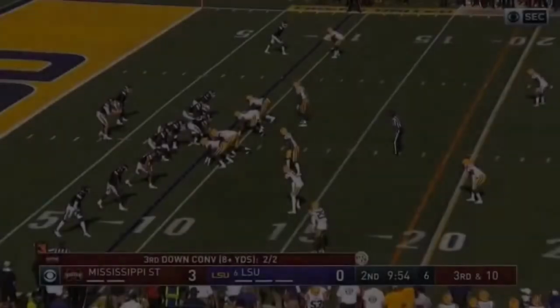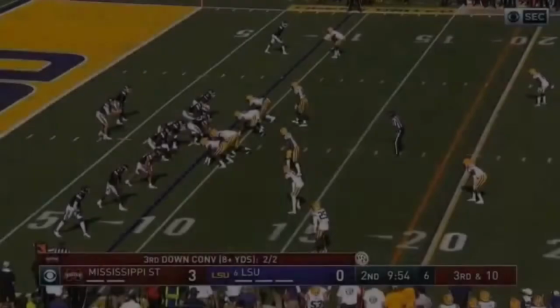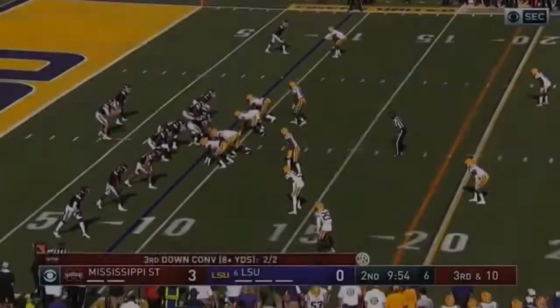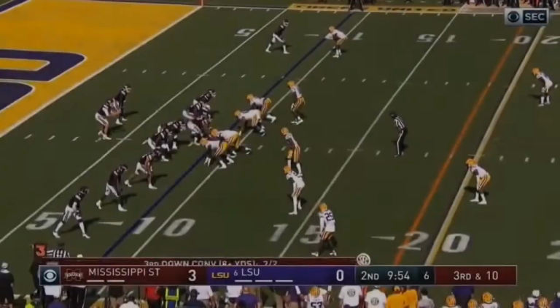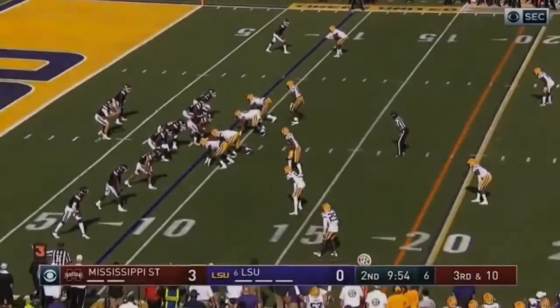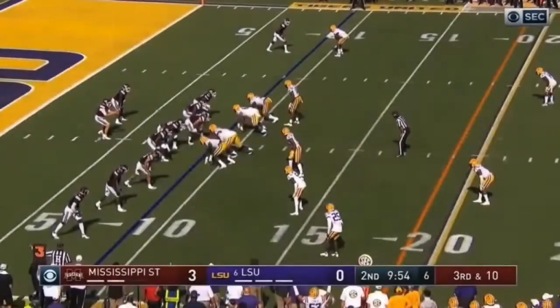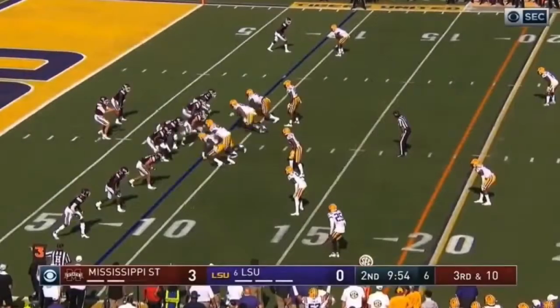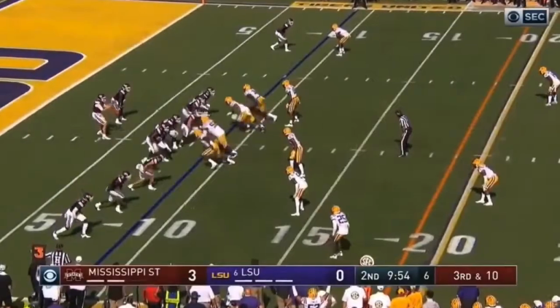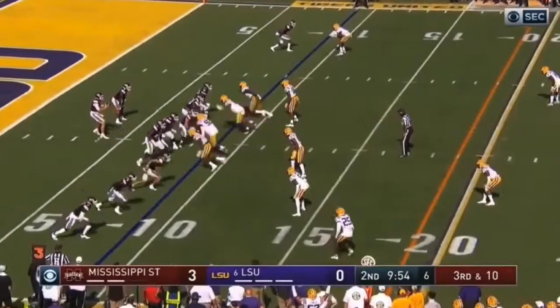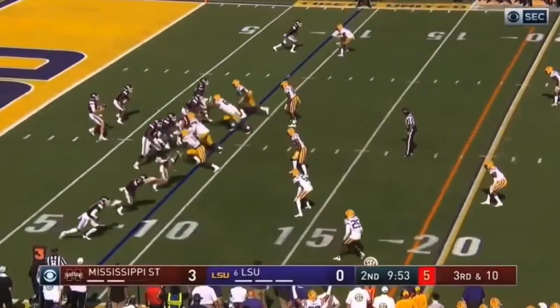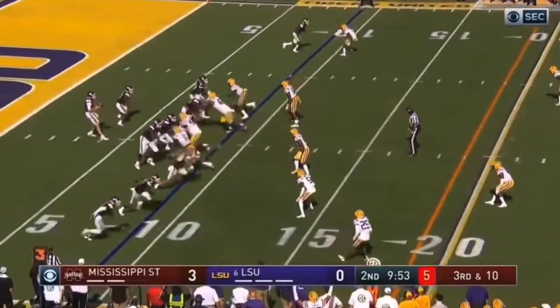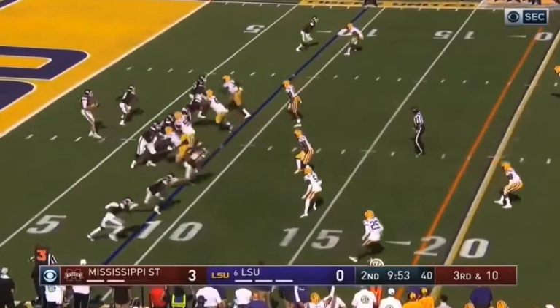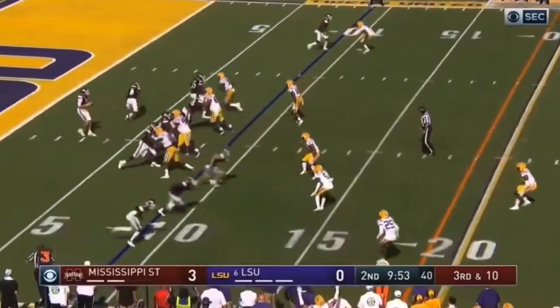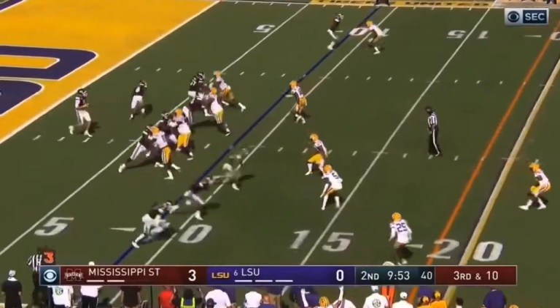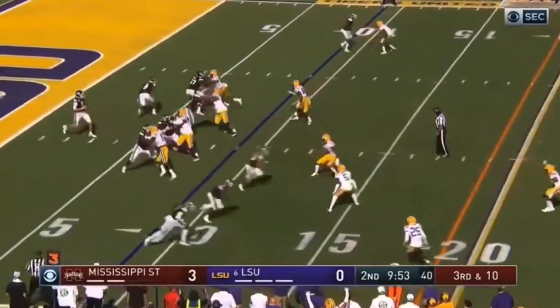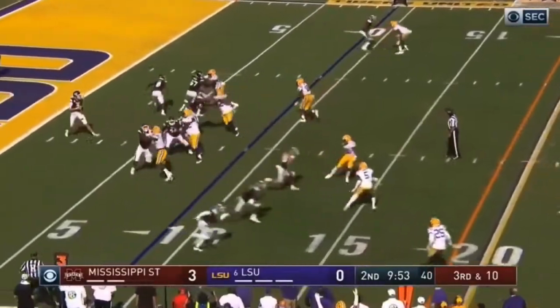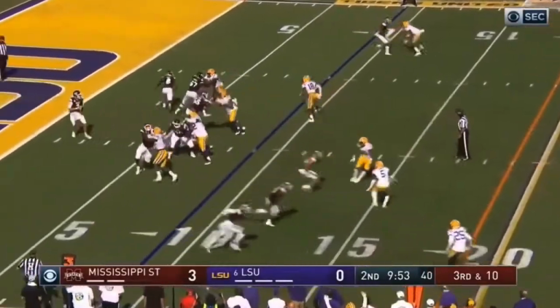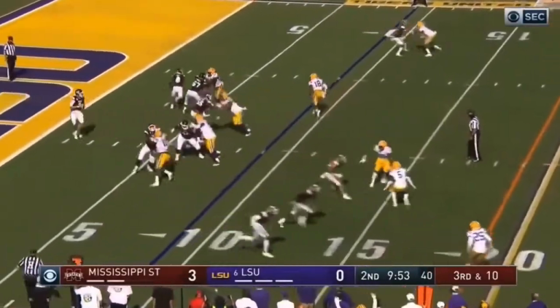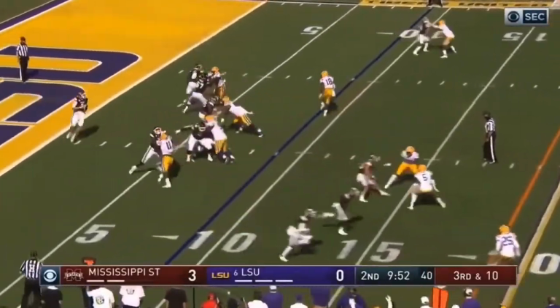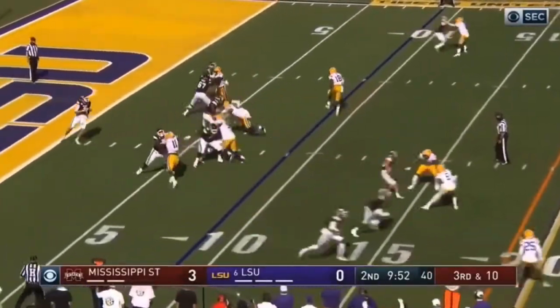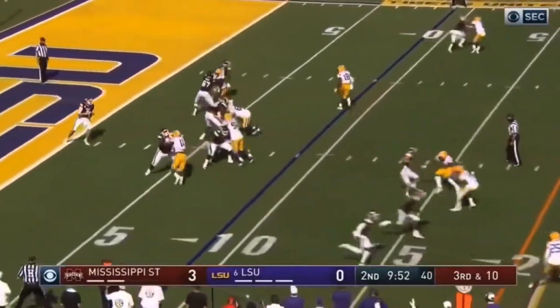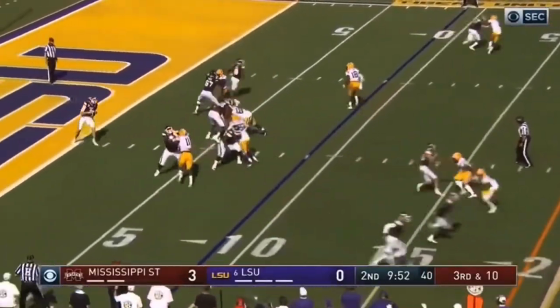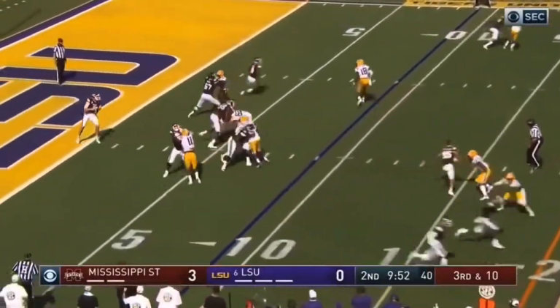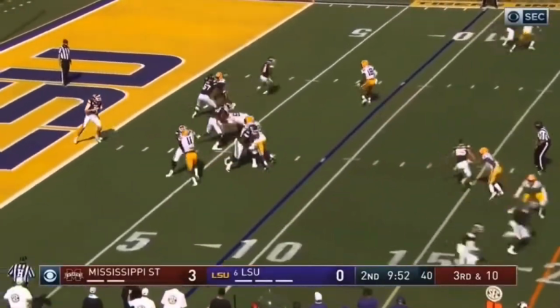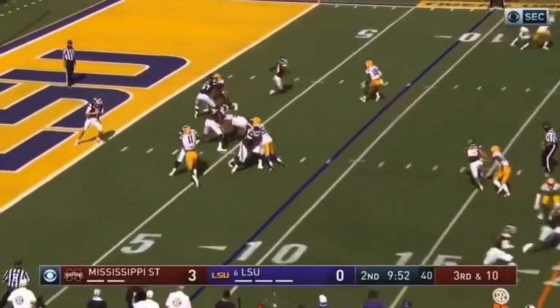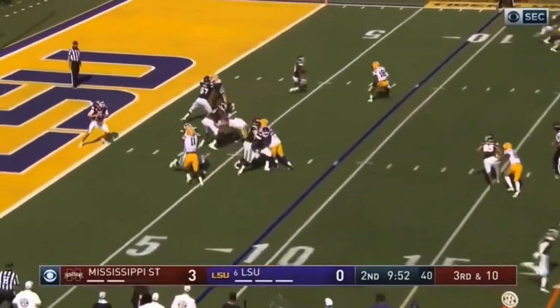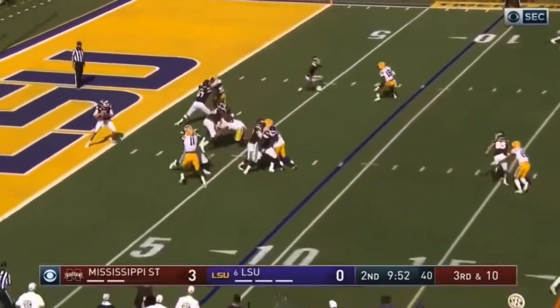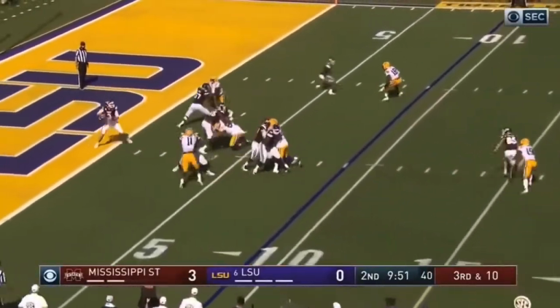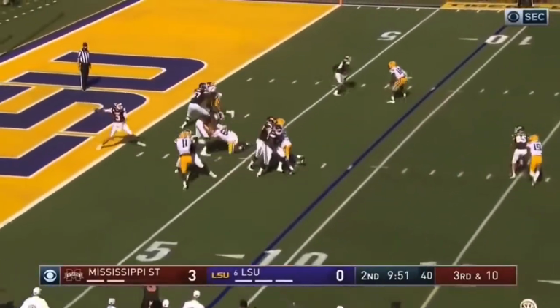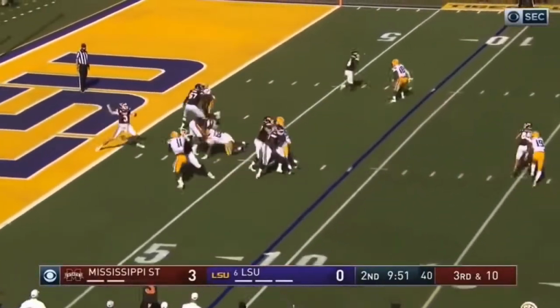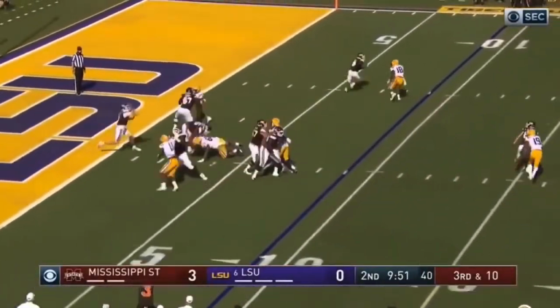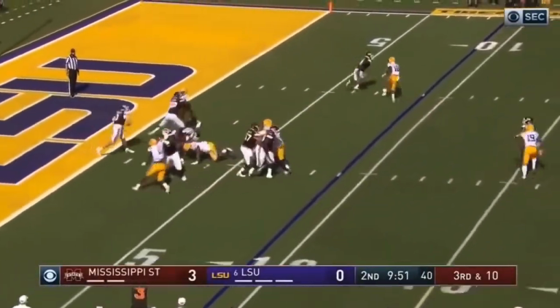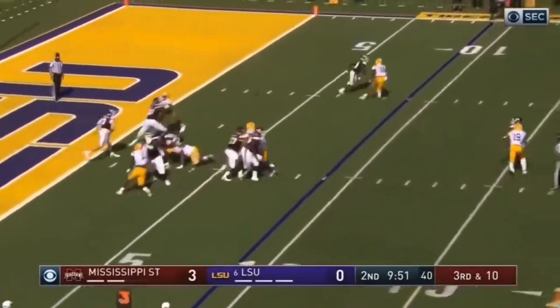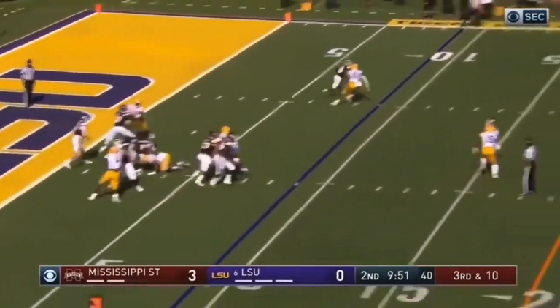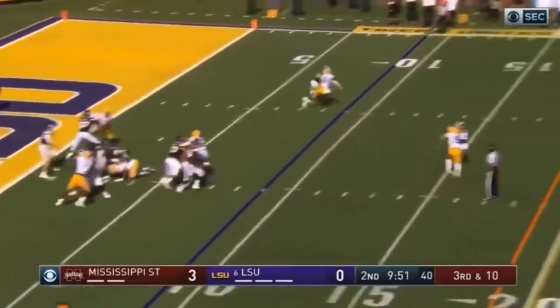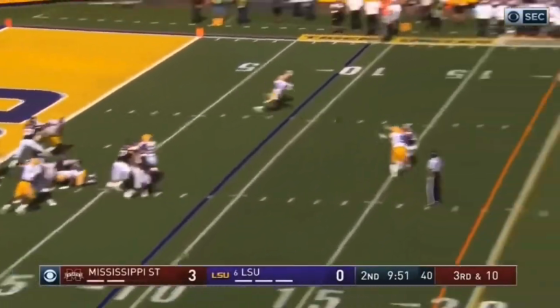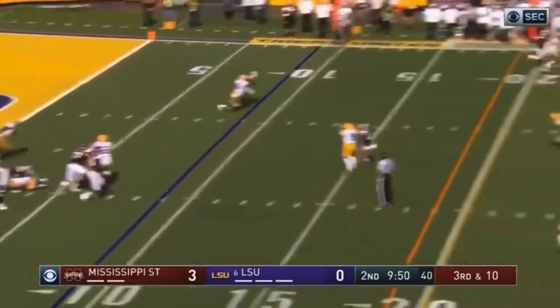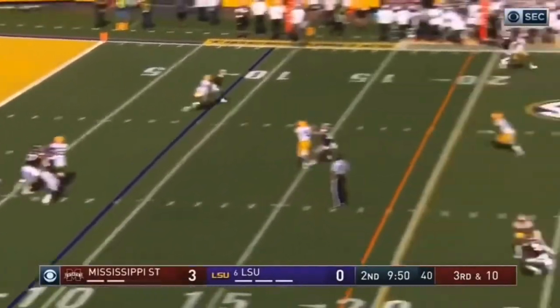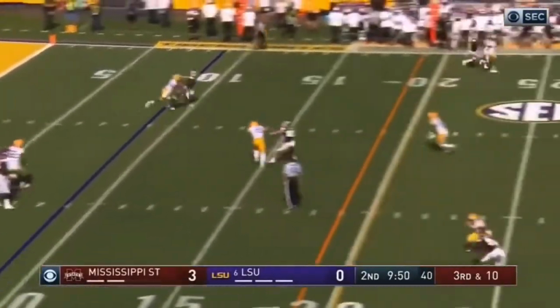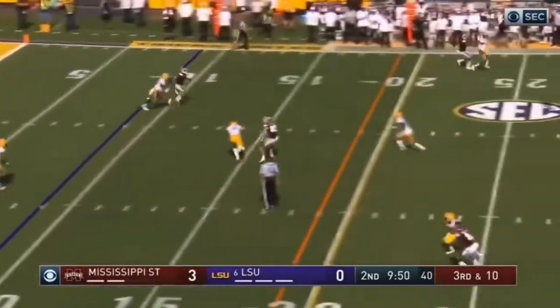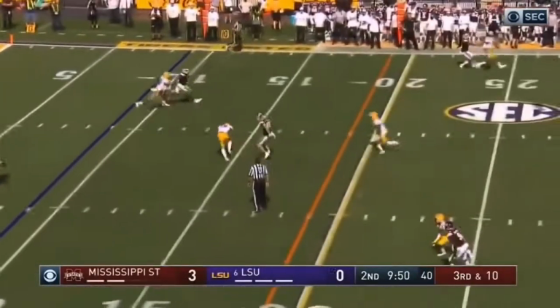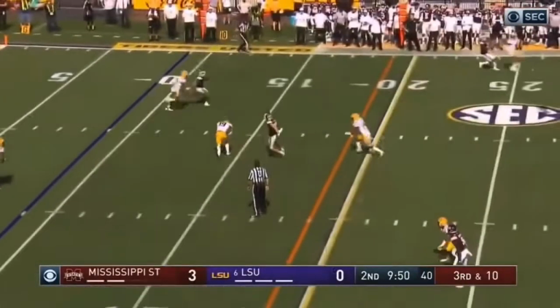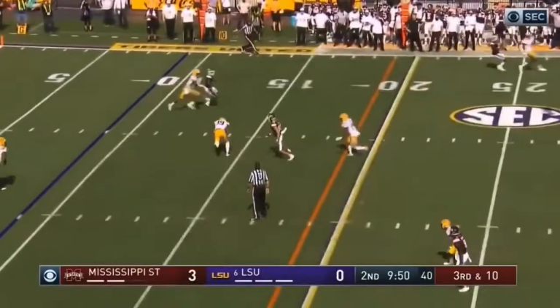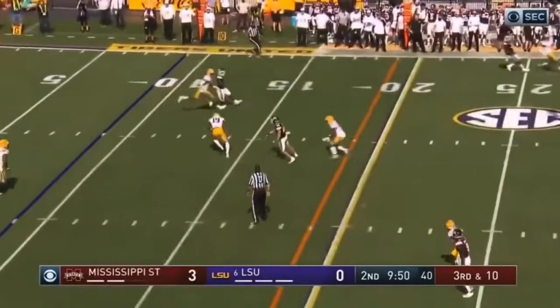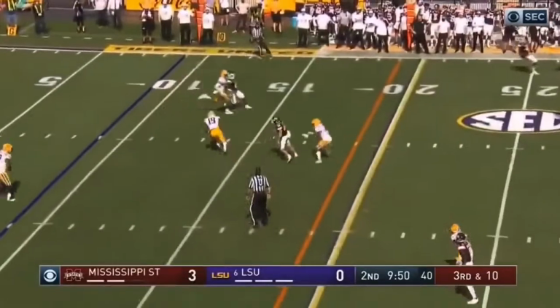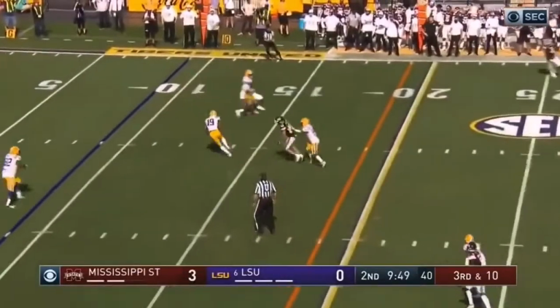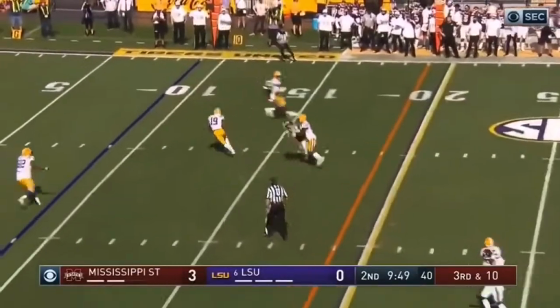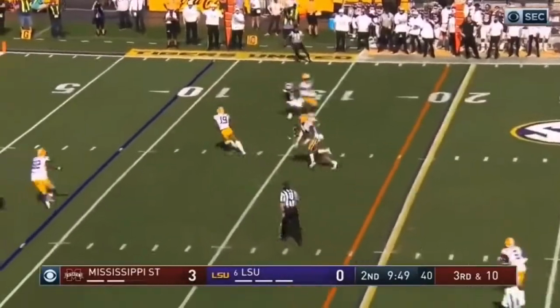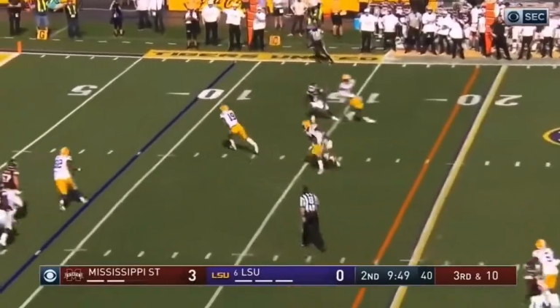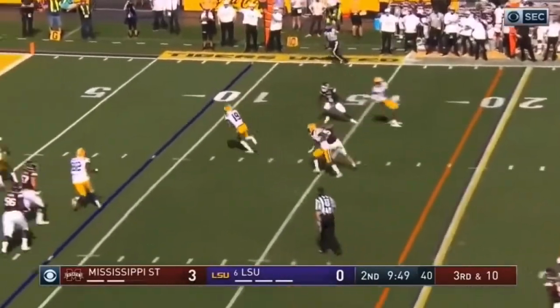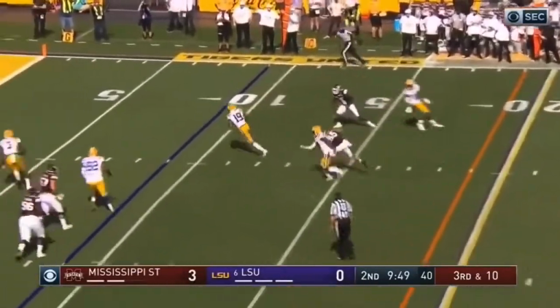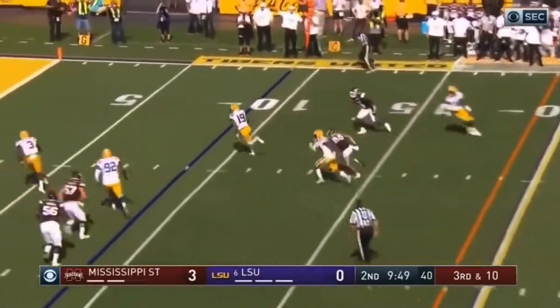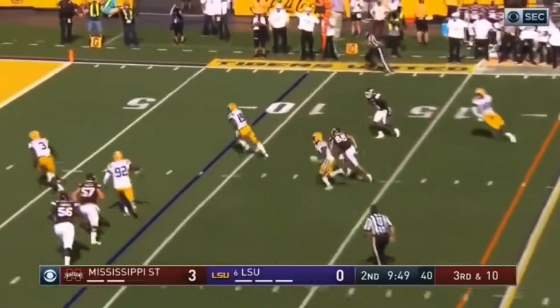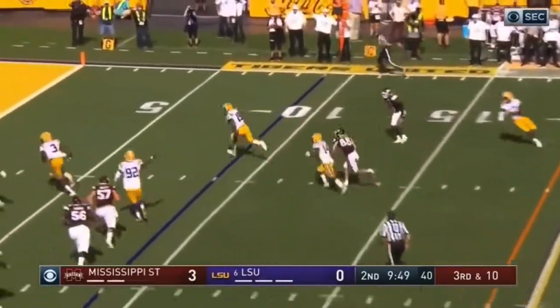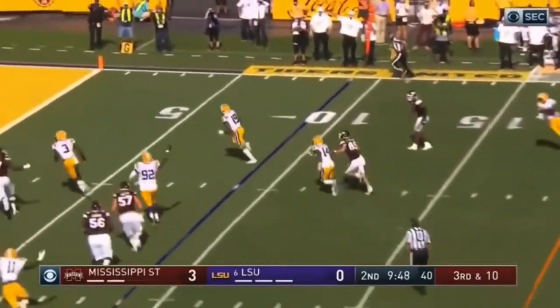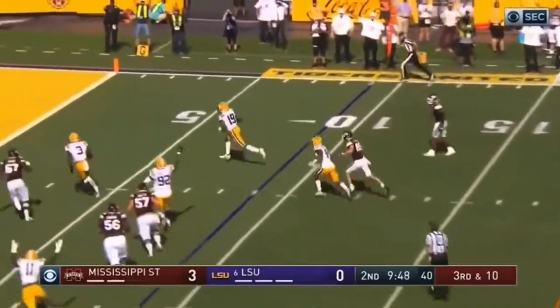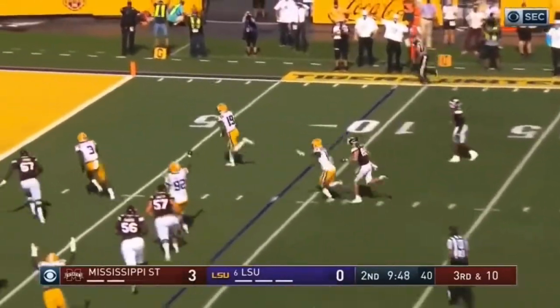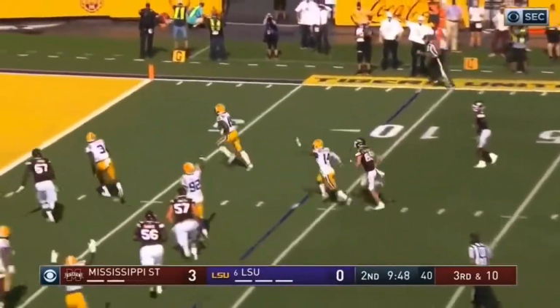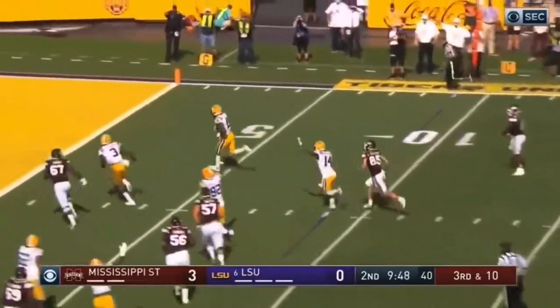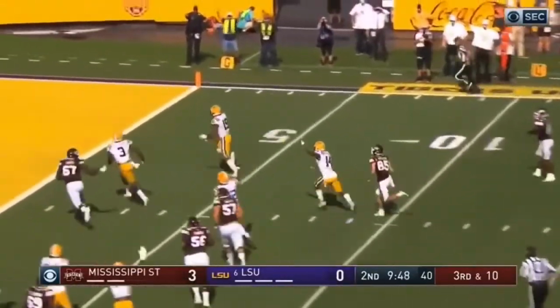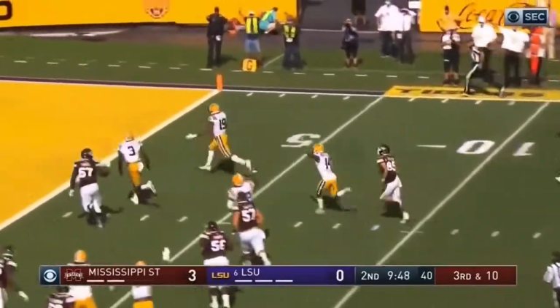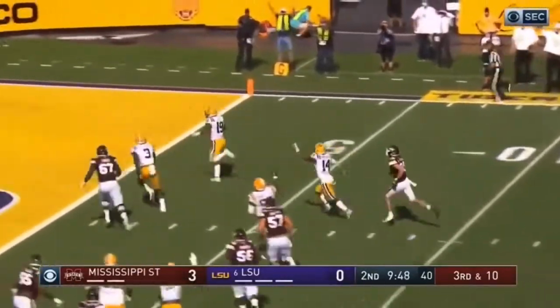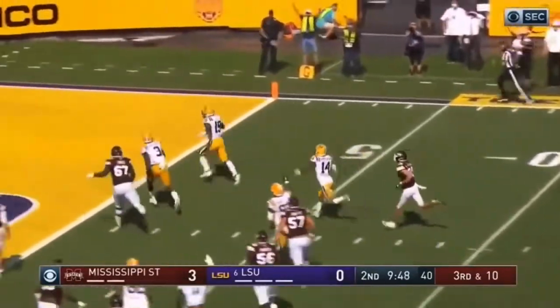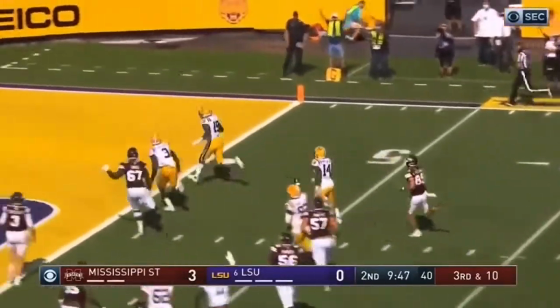YouTube, what's good? Welcome back to another video, man. Today we're going to be taking a quick look at Jabril Cox, linebacker out of LSU.